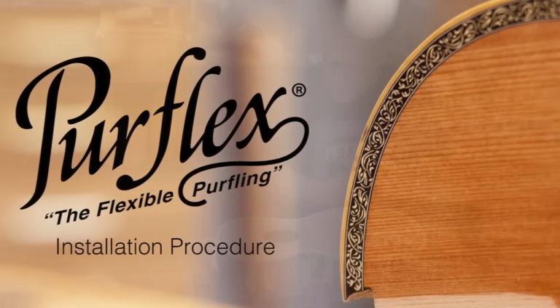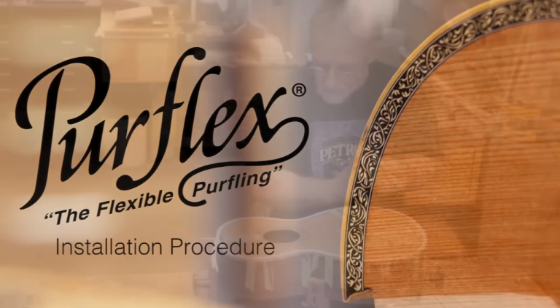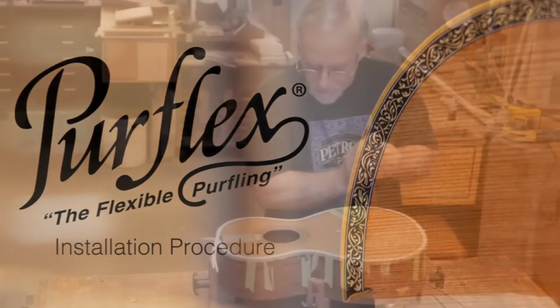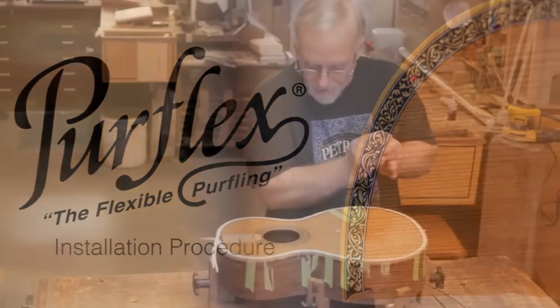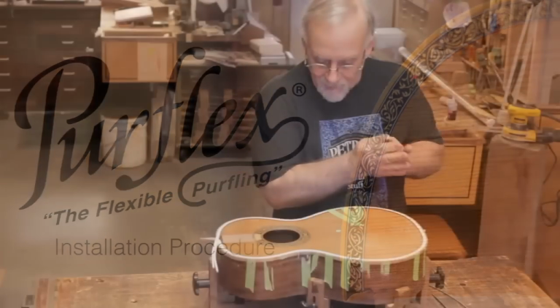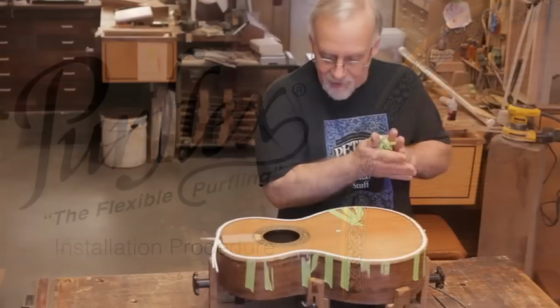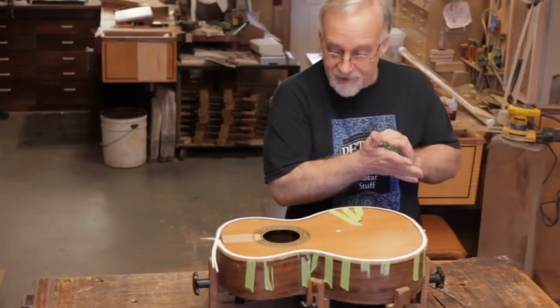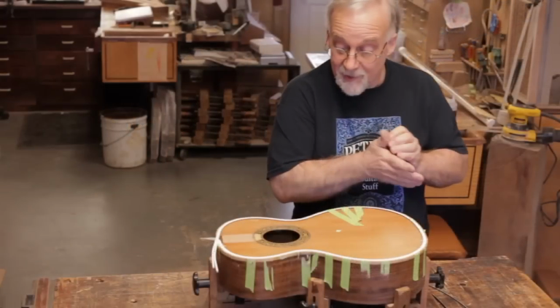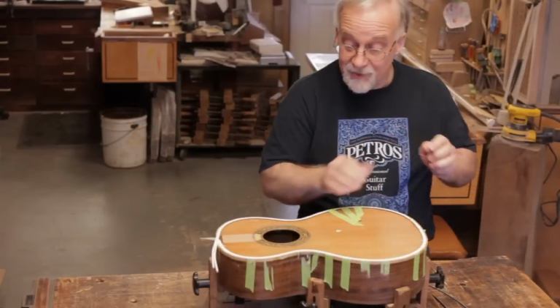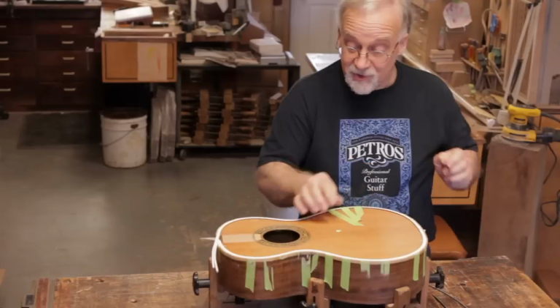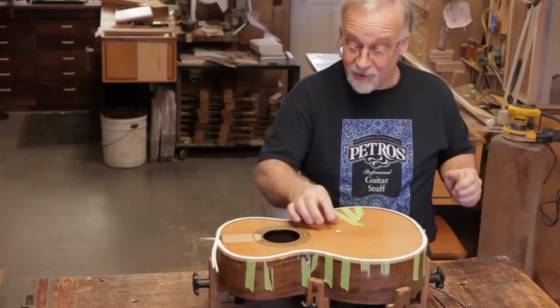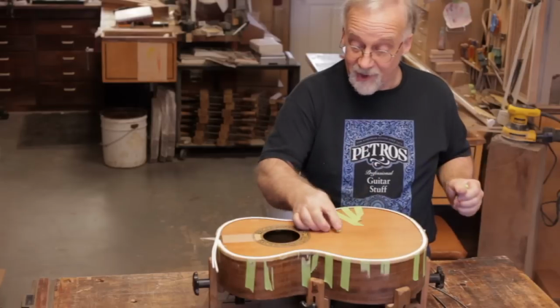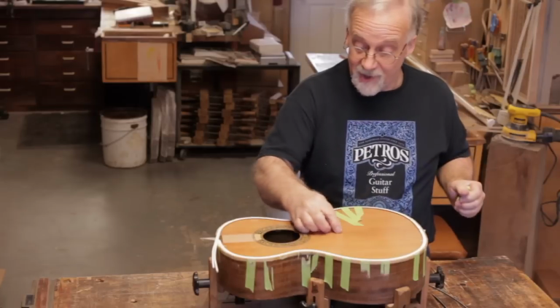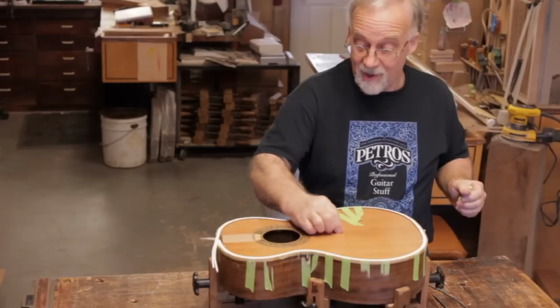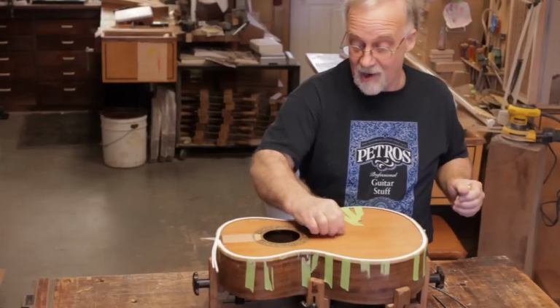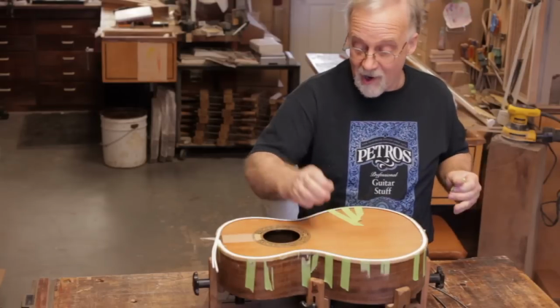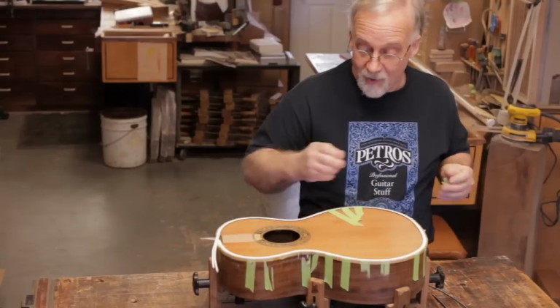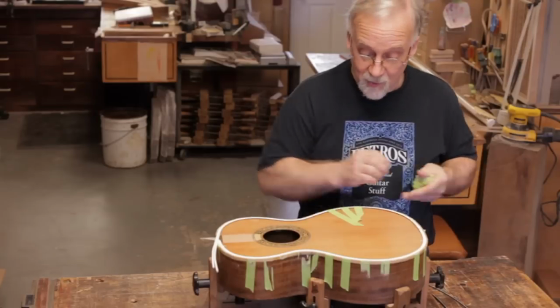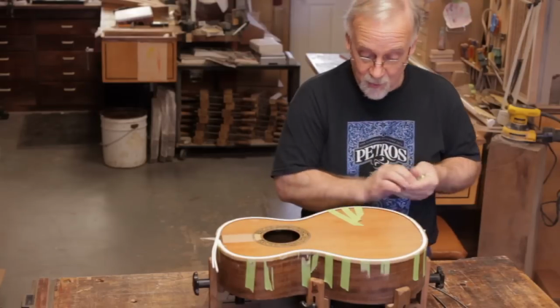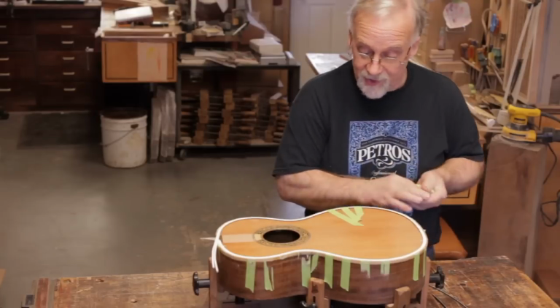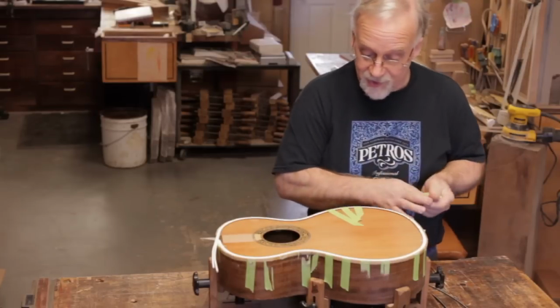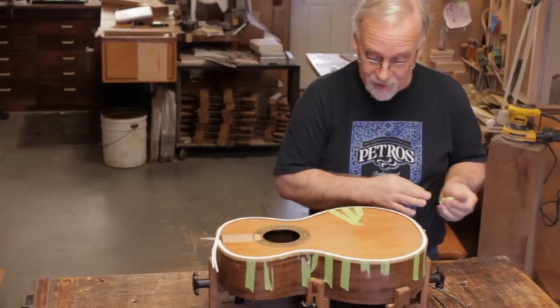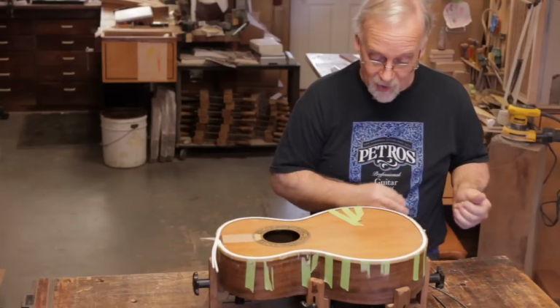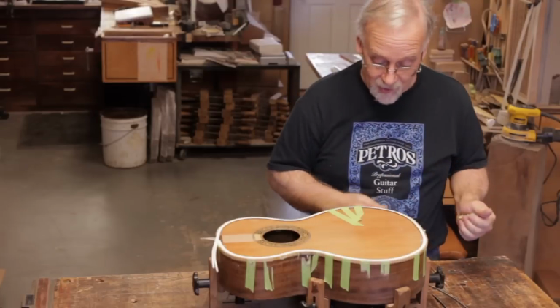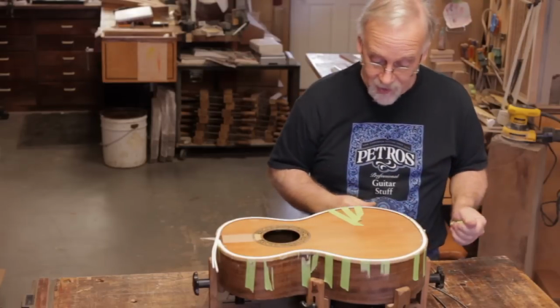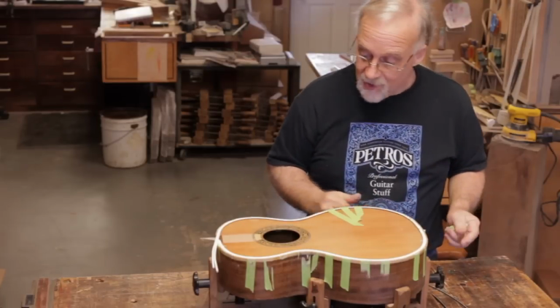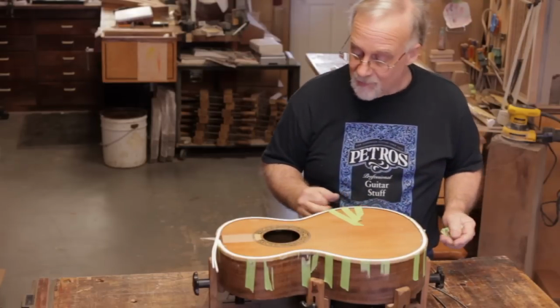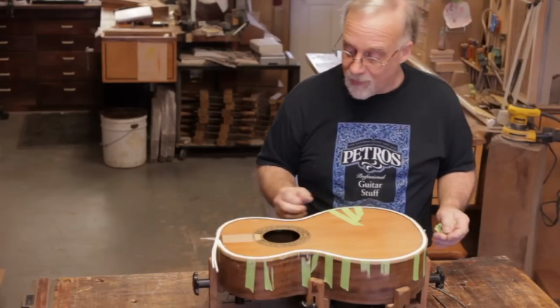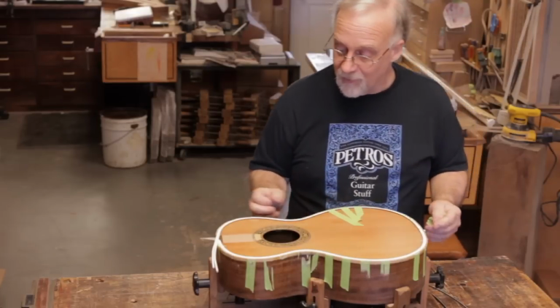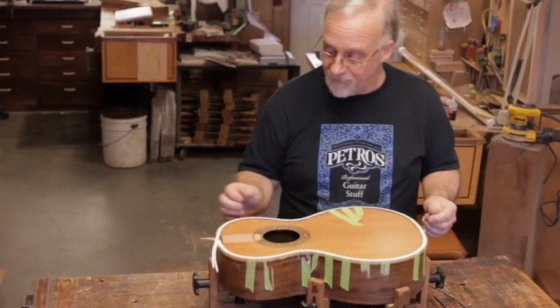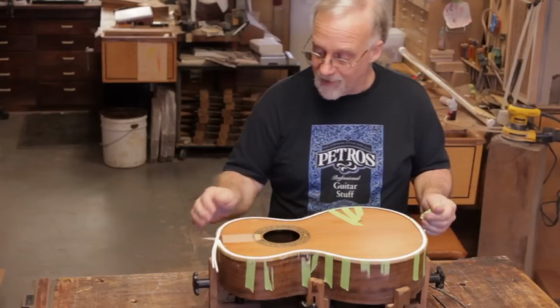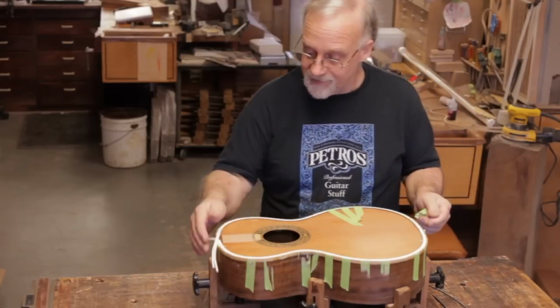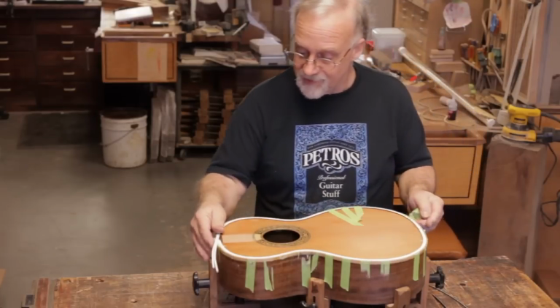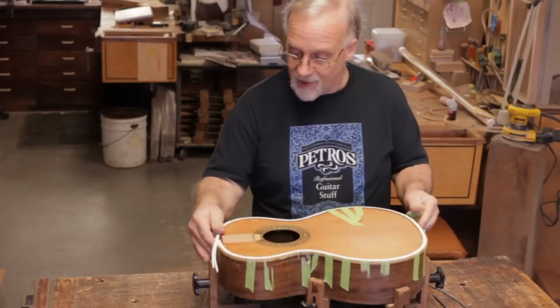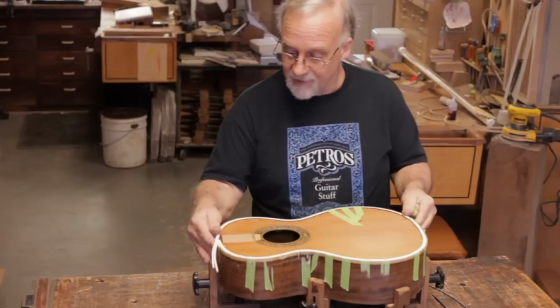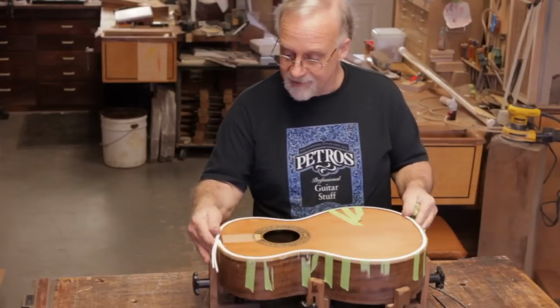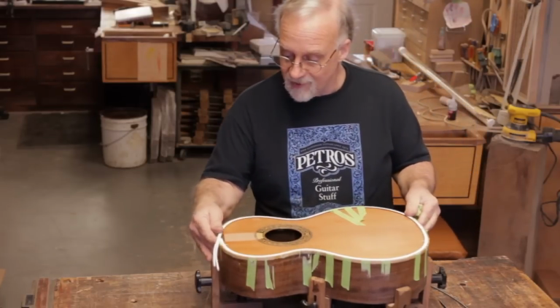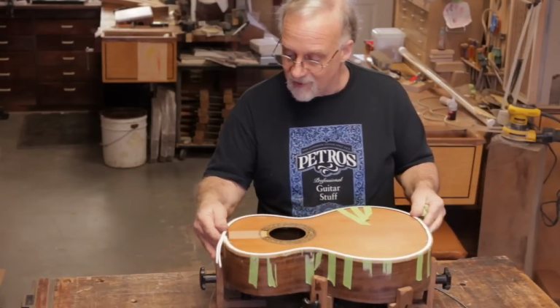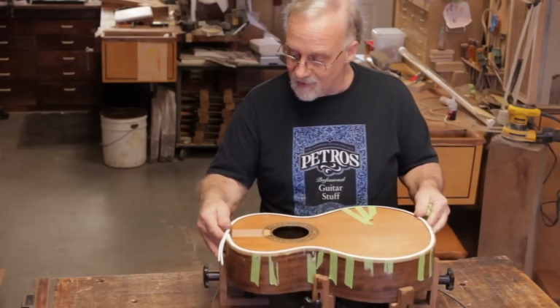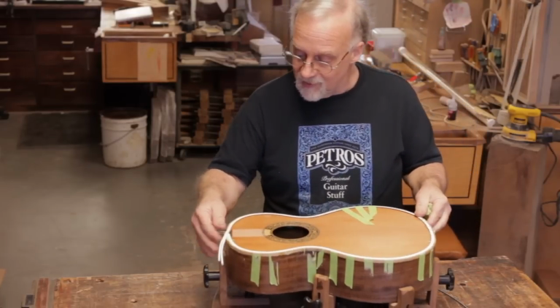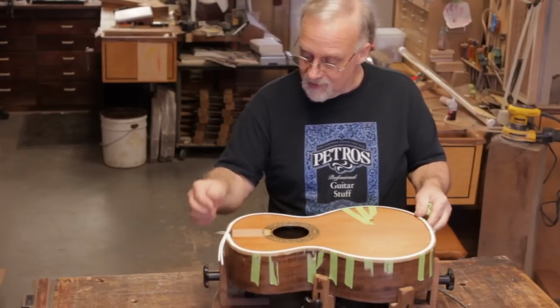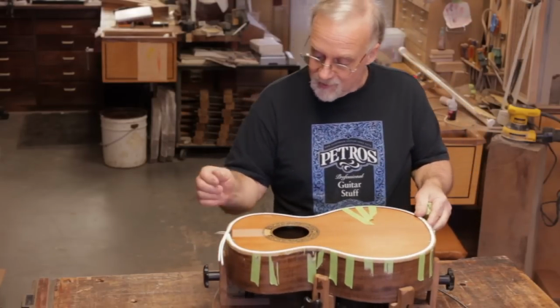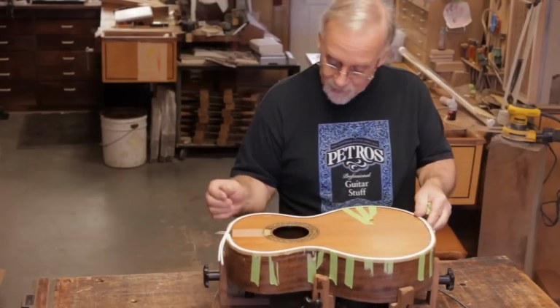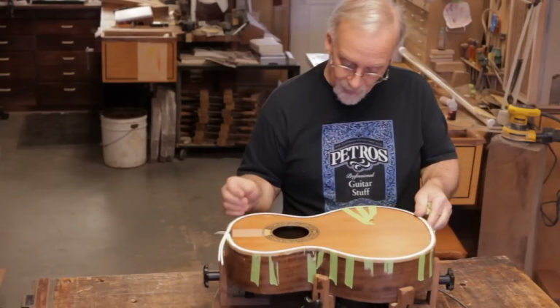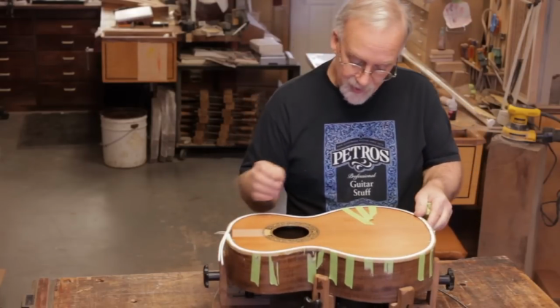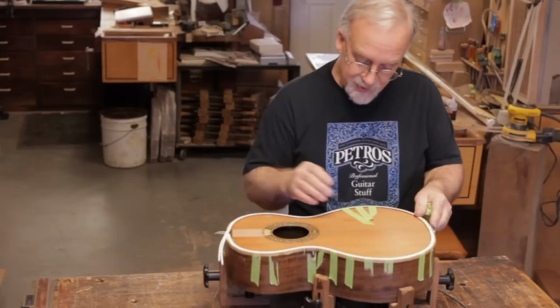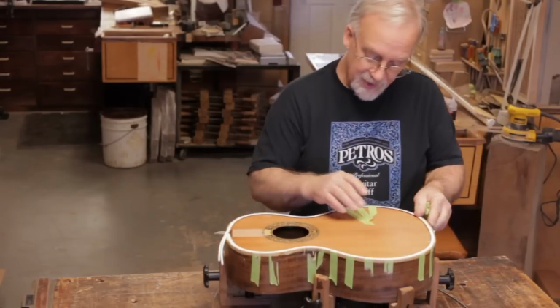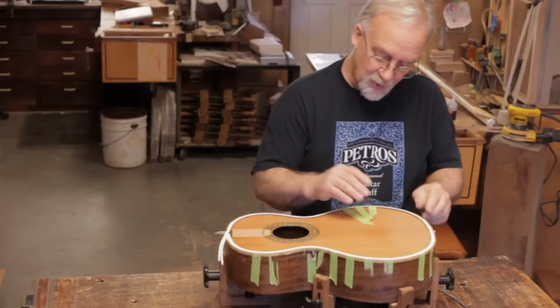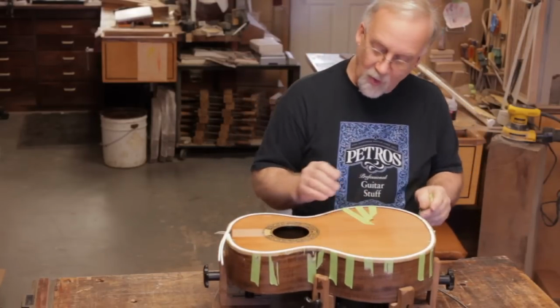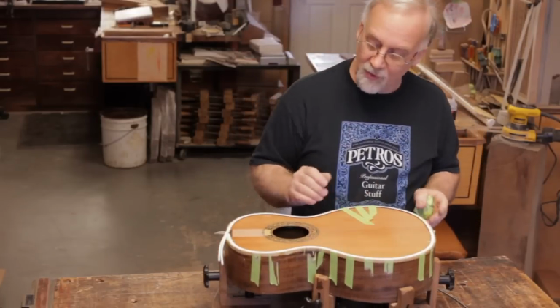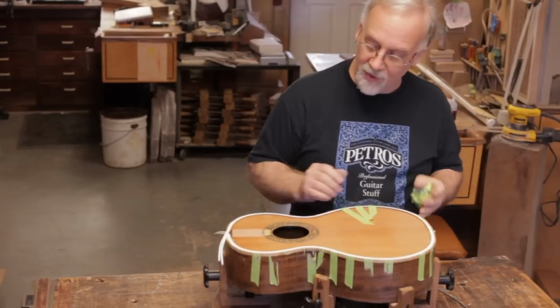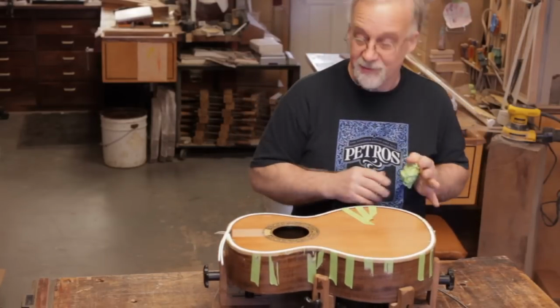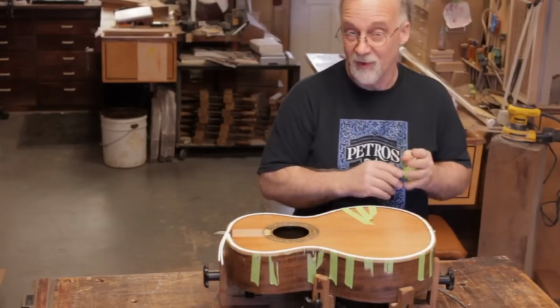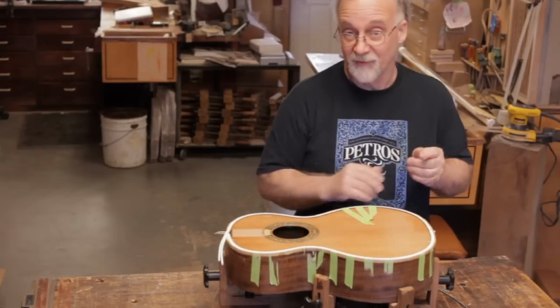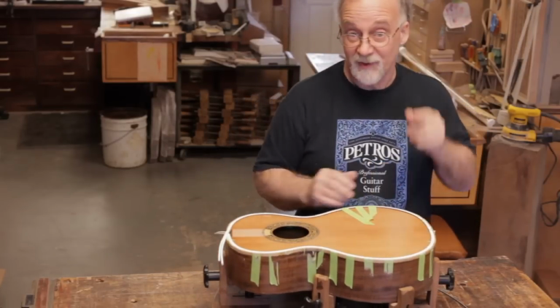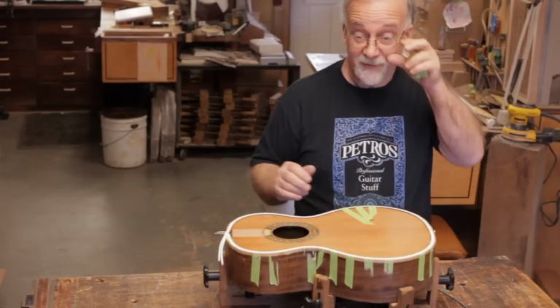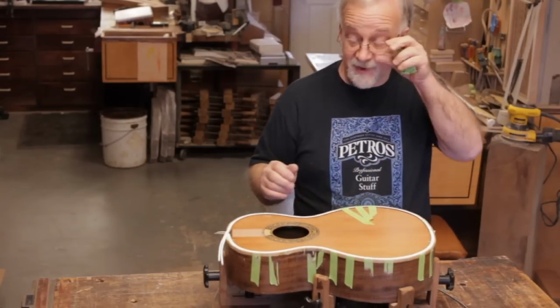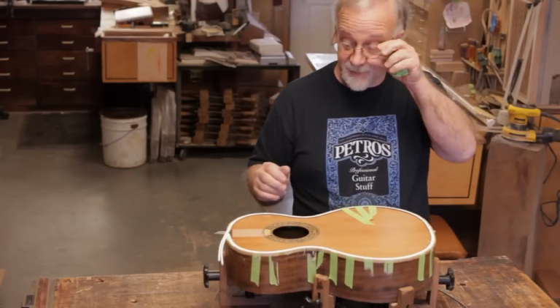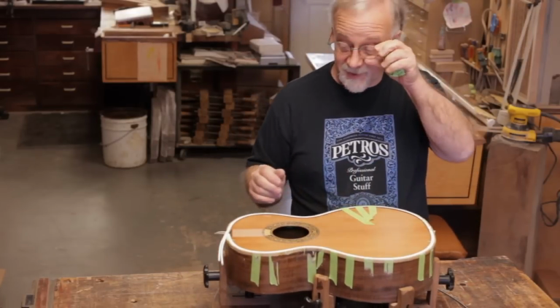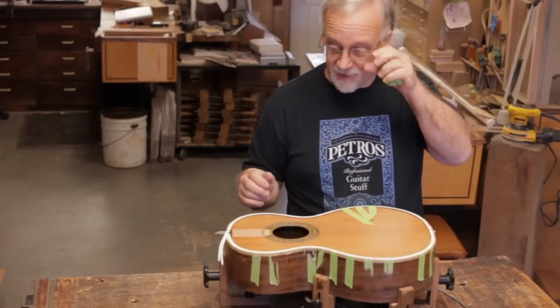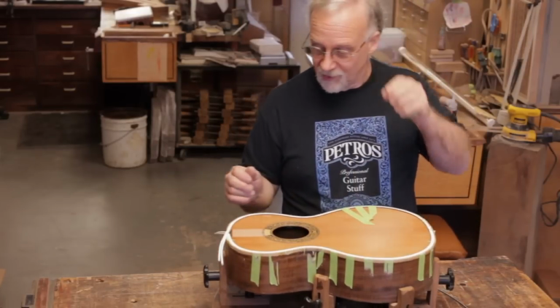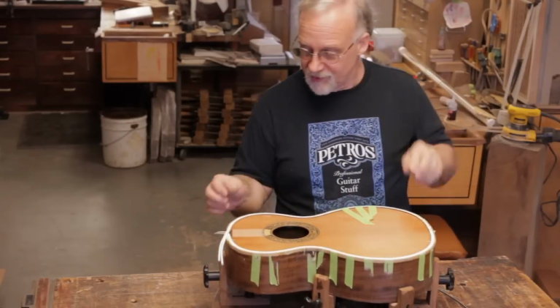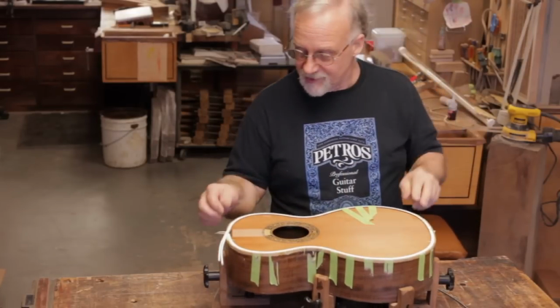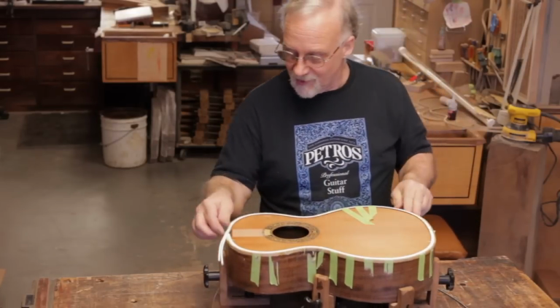I'm going to demonstrate how we install Perflex on a guitar. We're using quarter inch Perflex for this particular guitar.